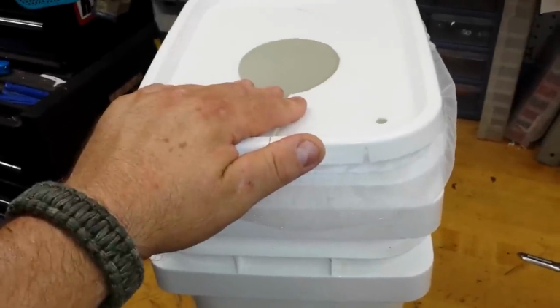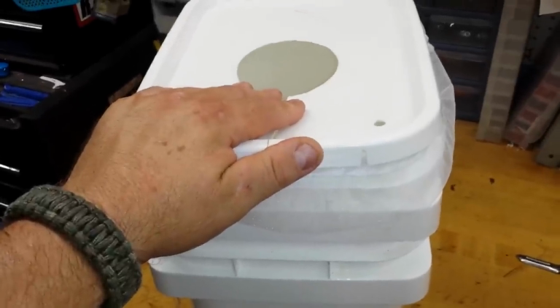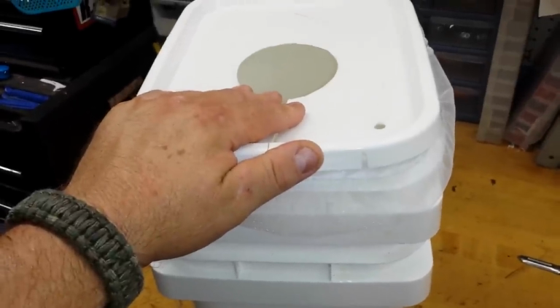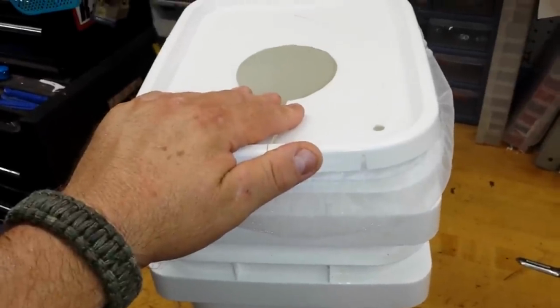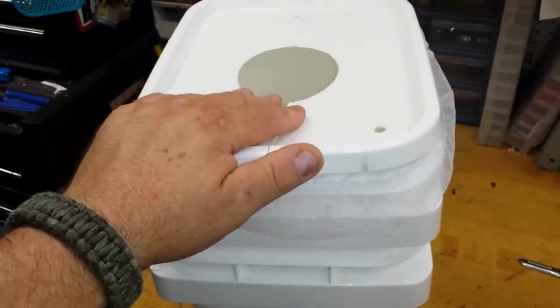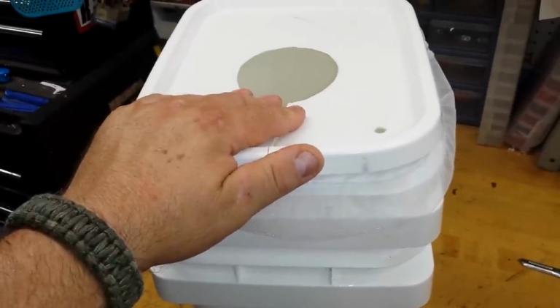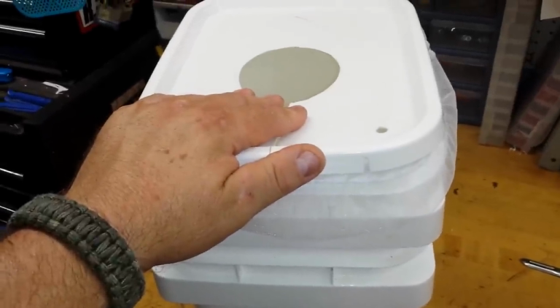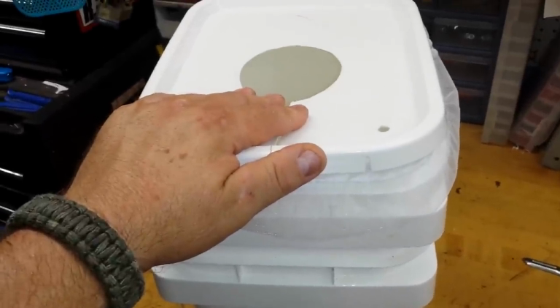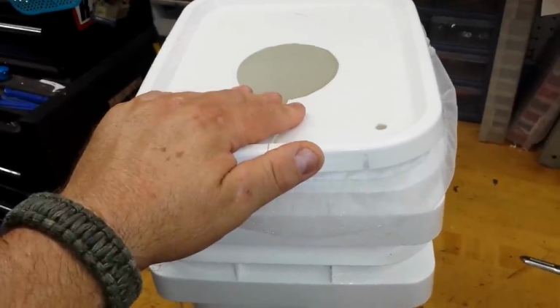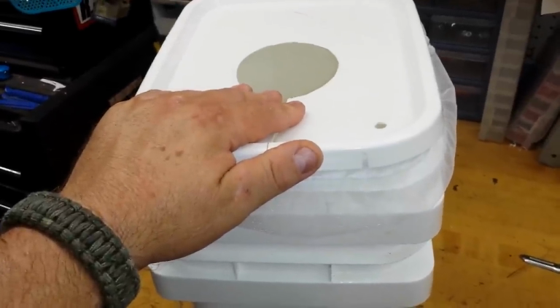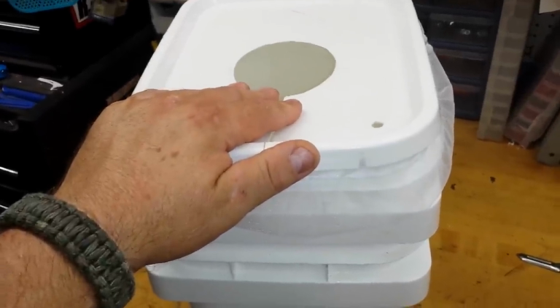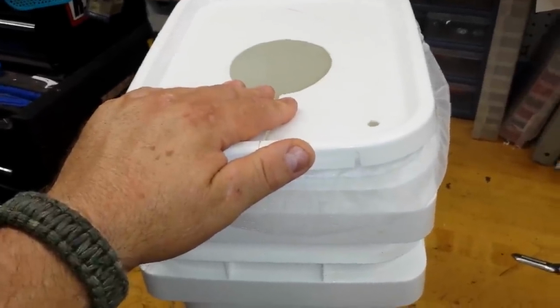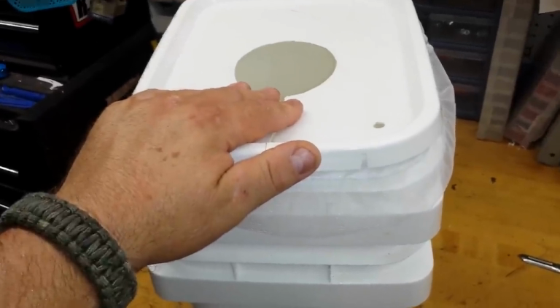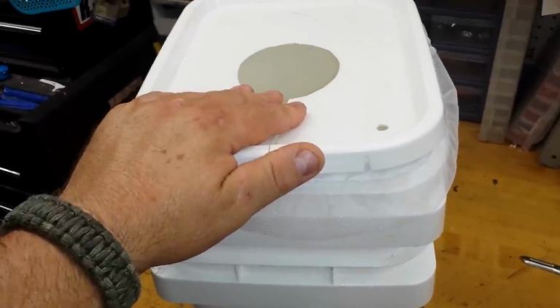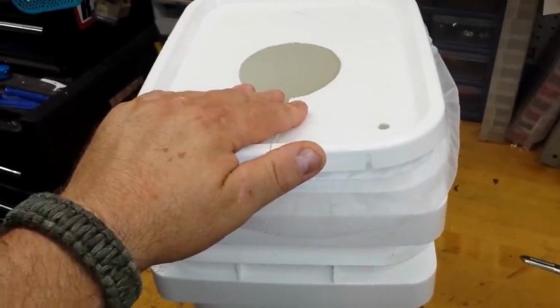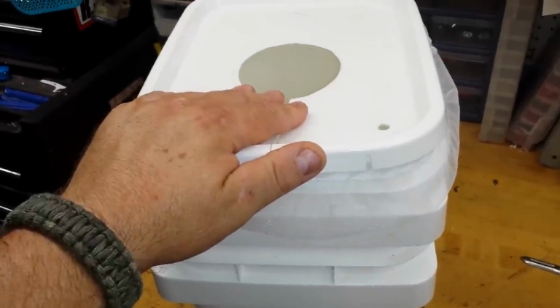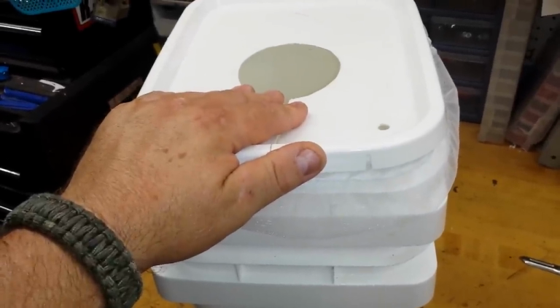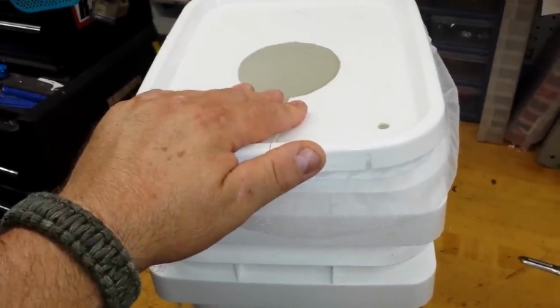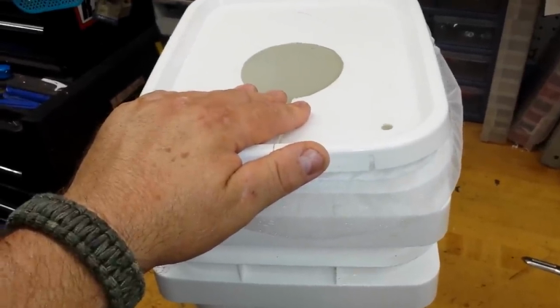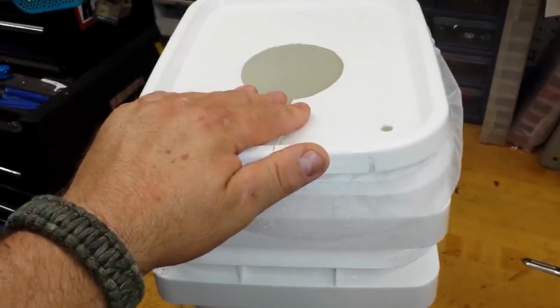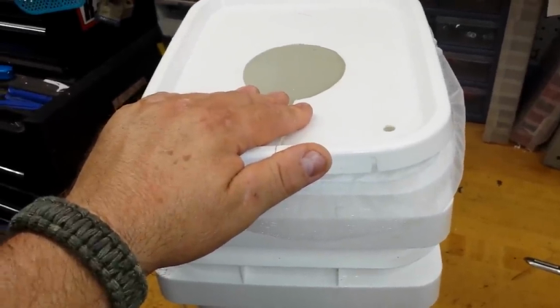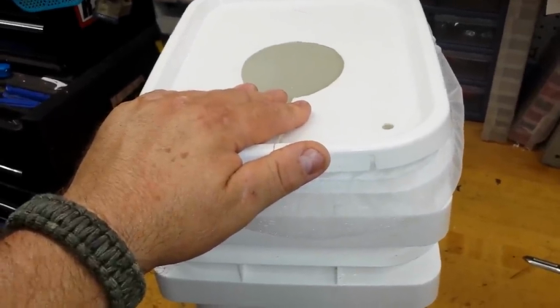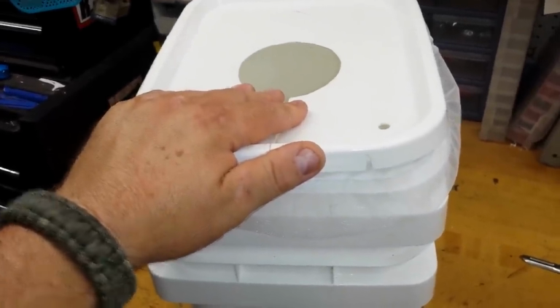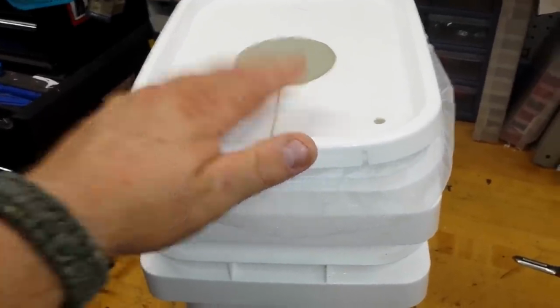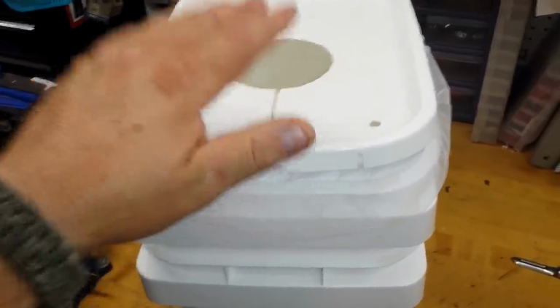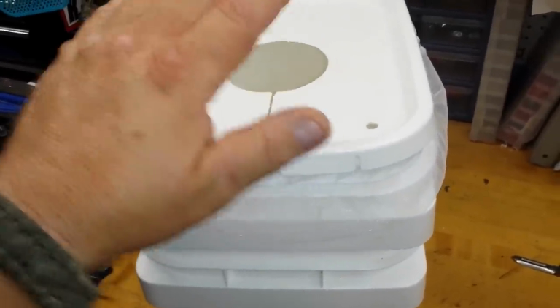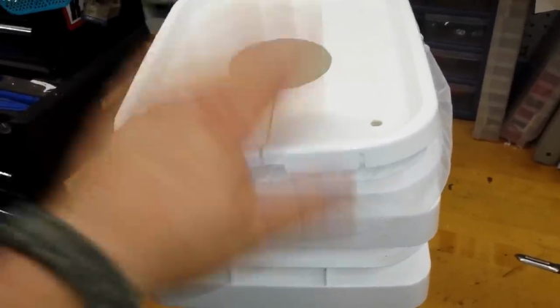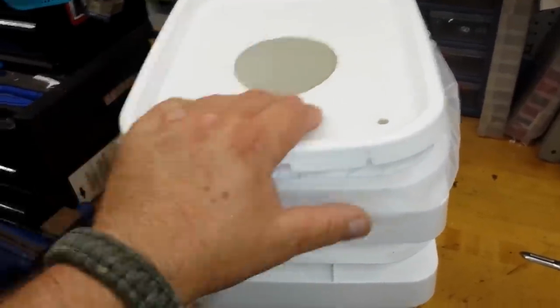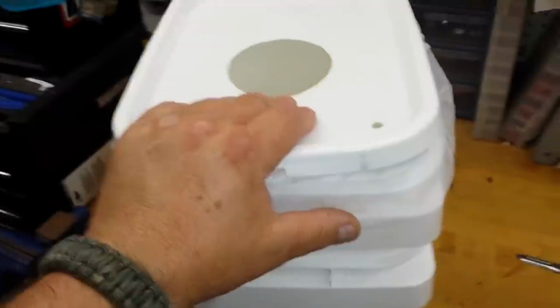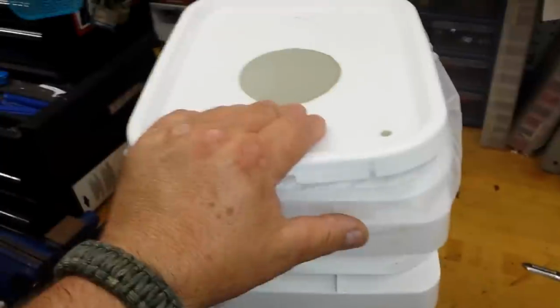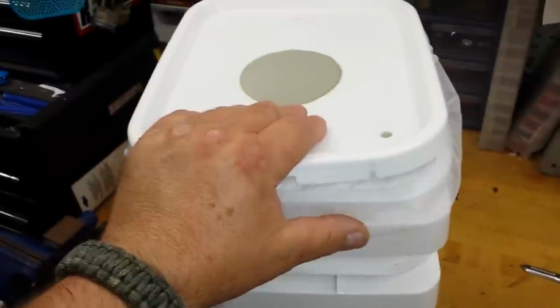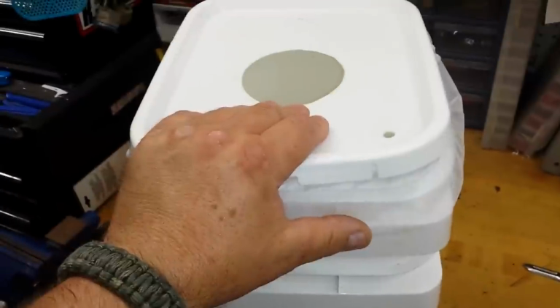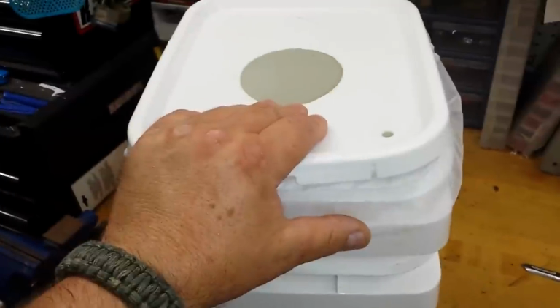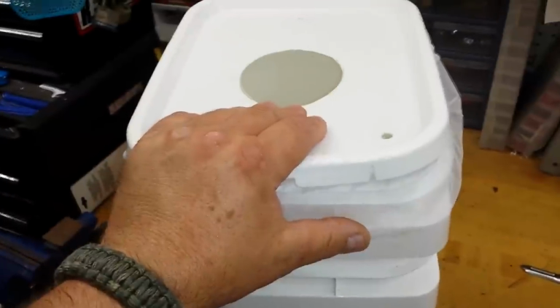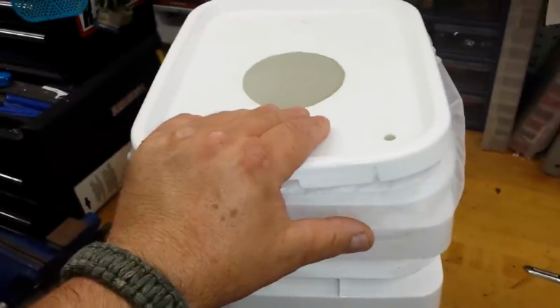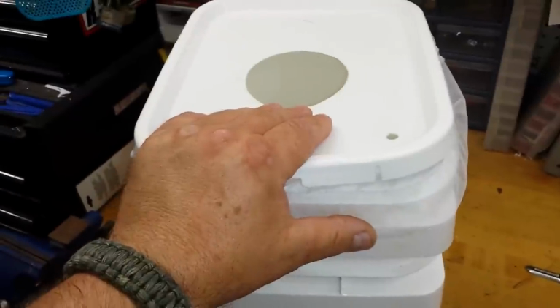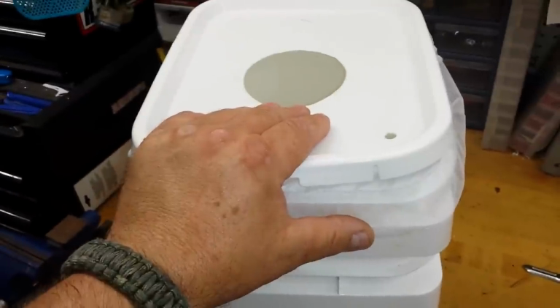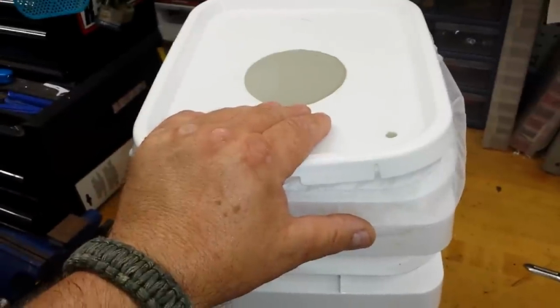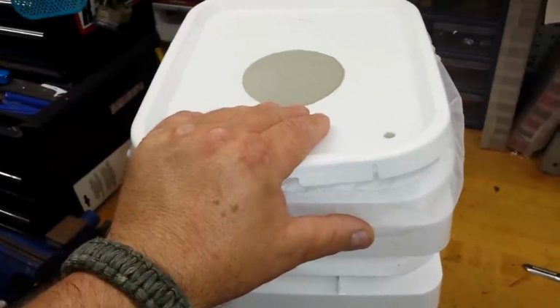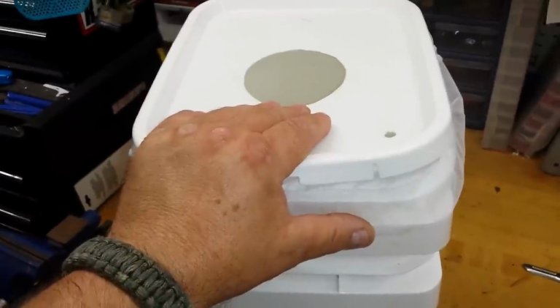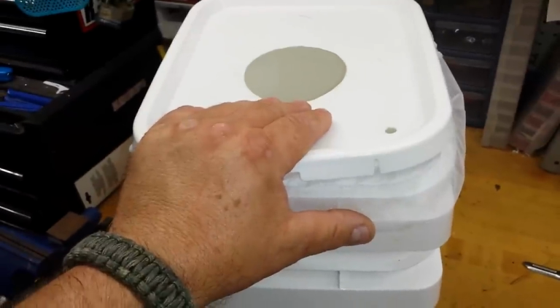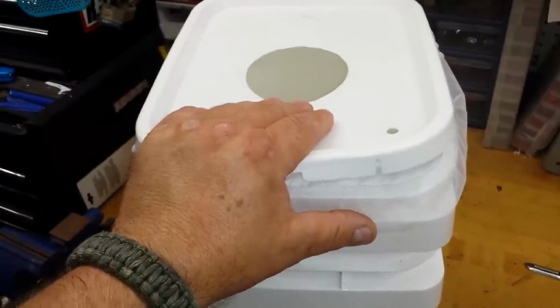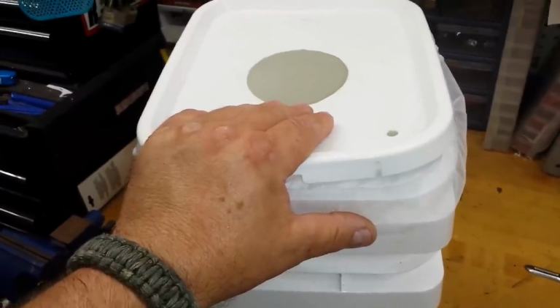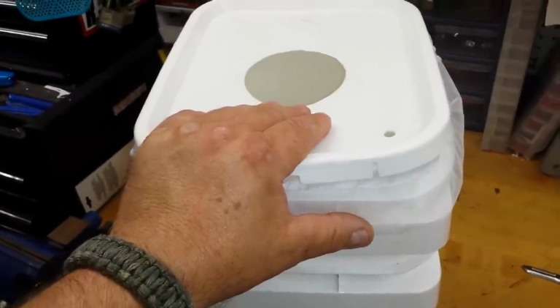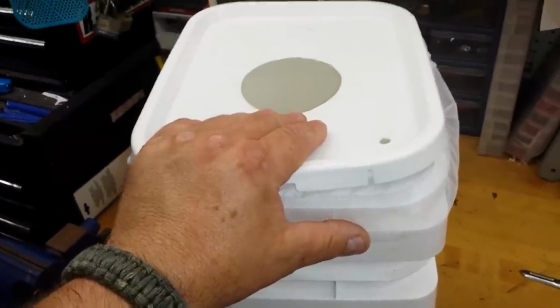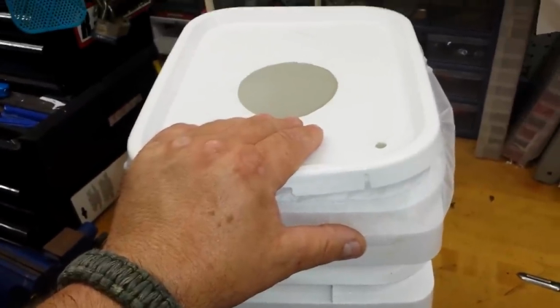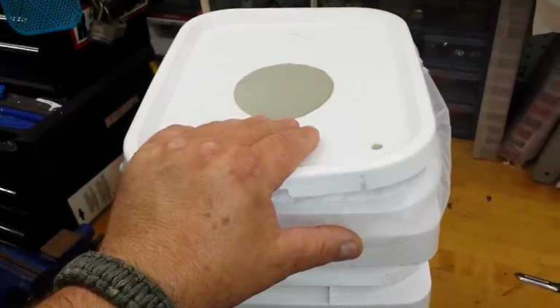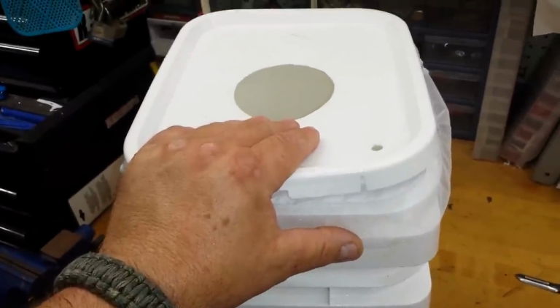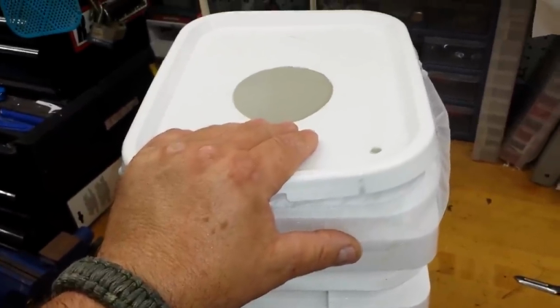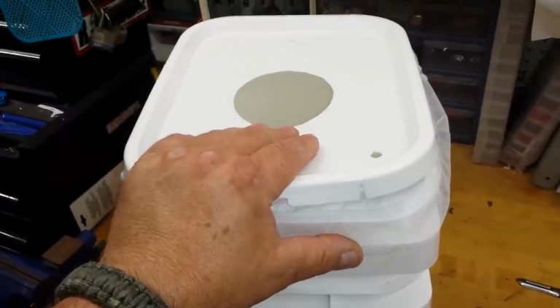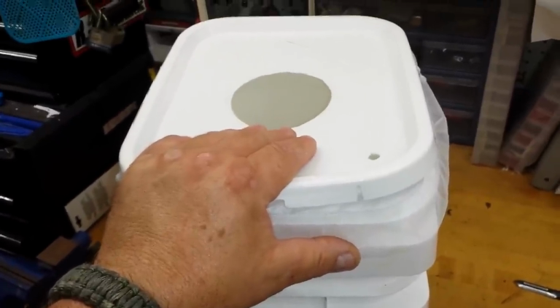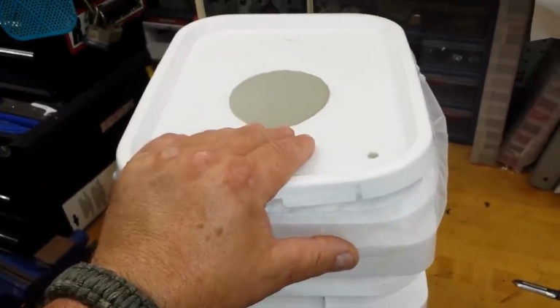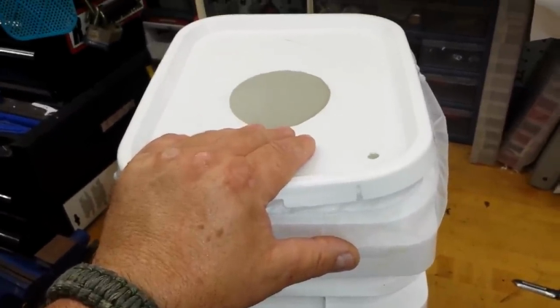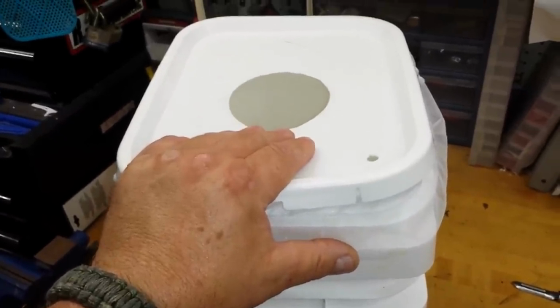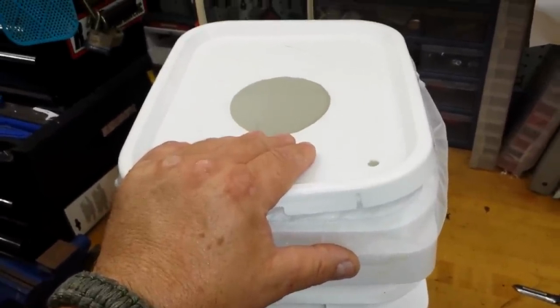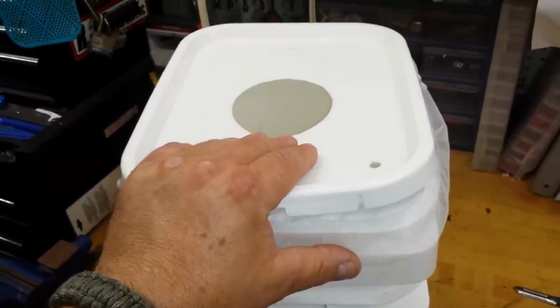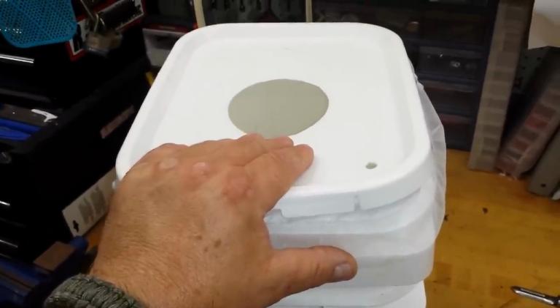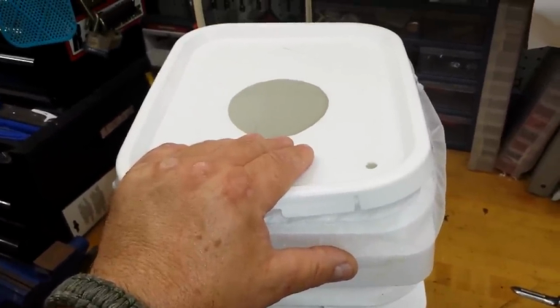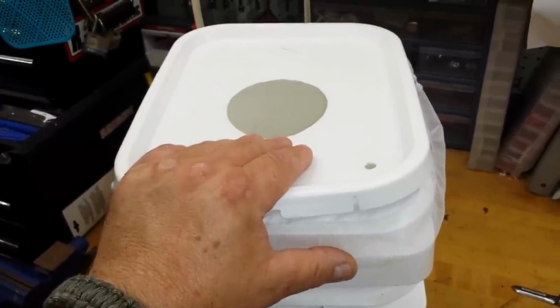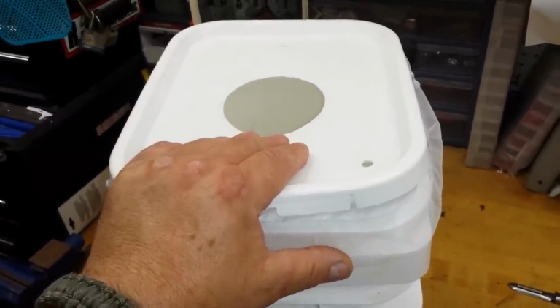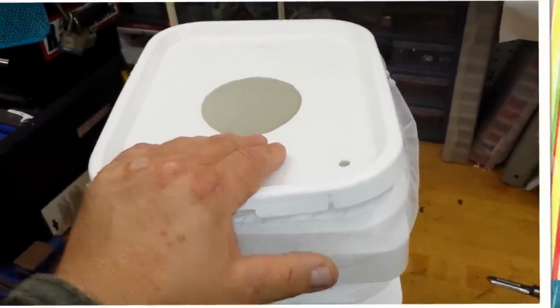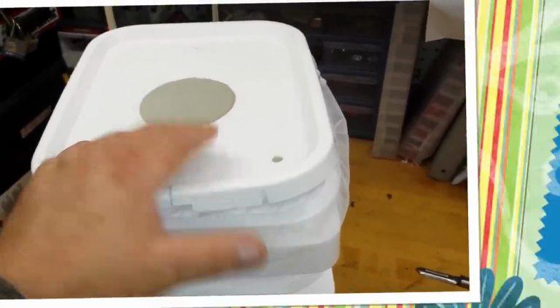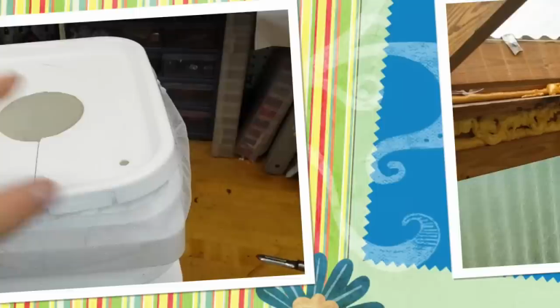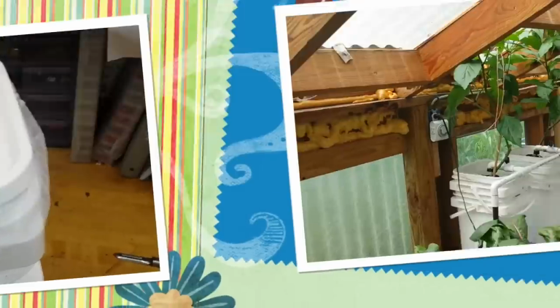Other than that, thanks for watching. This is how we make a double Dutch bucket. We'll talk to you later, thanks.